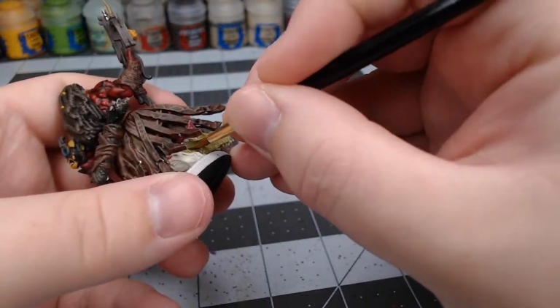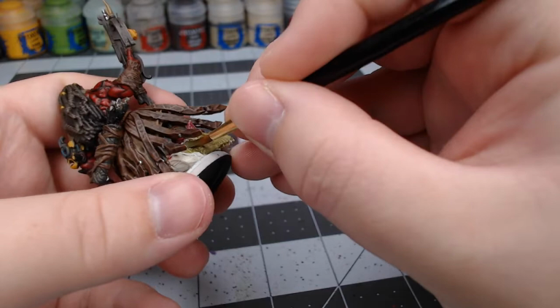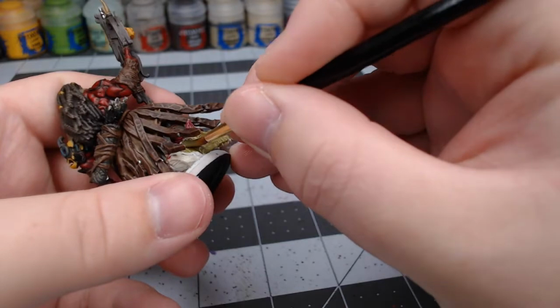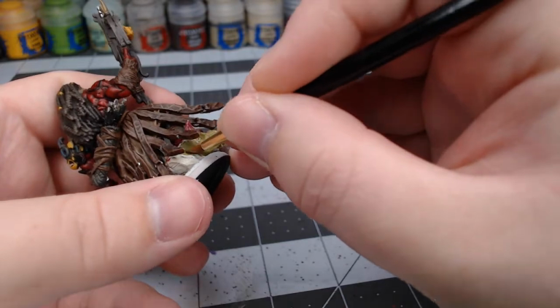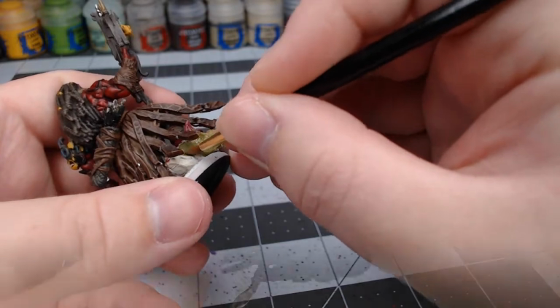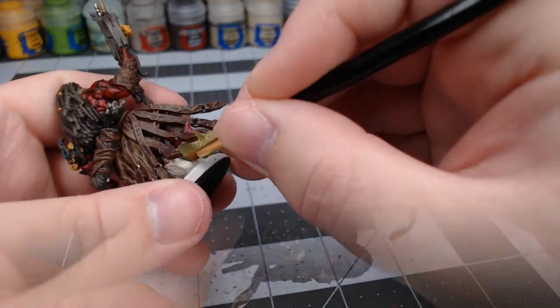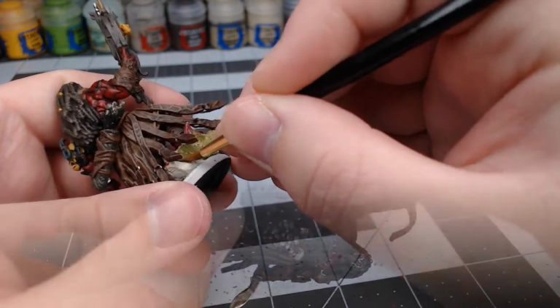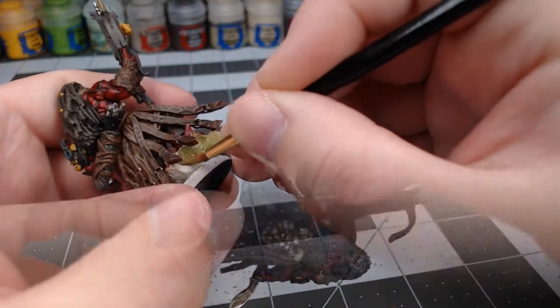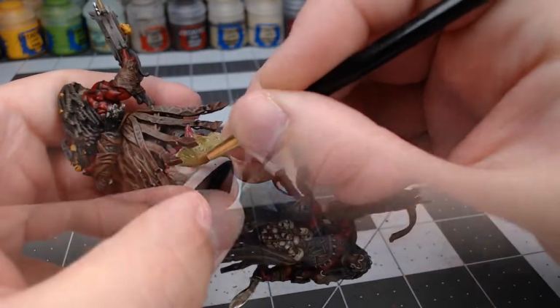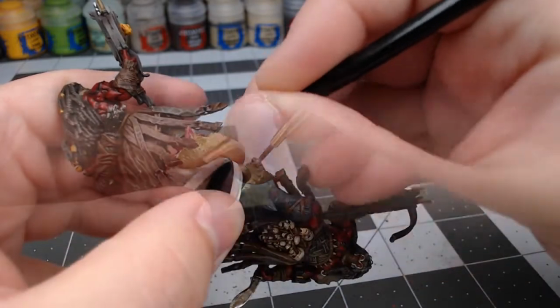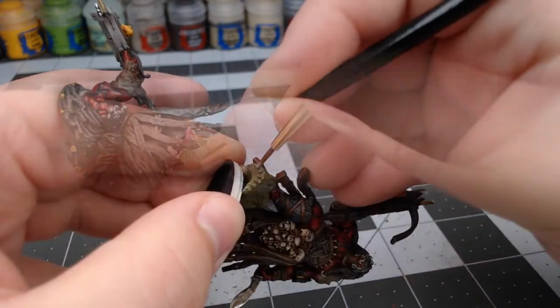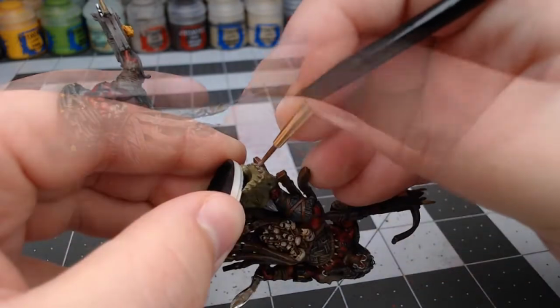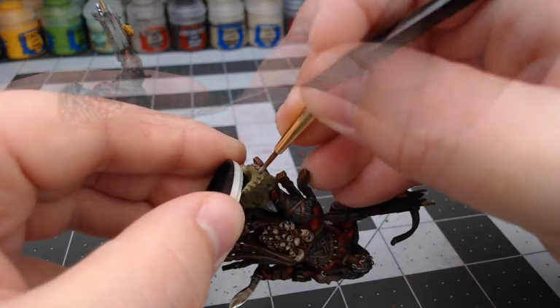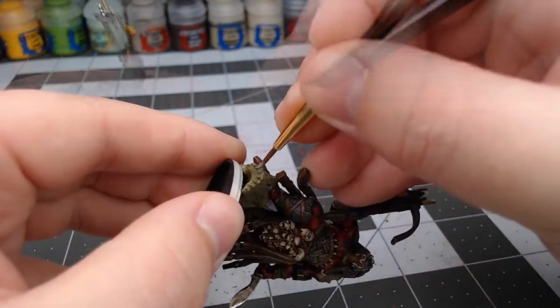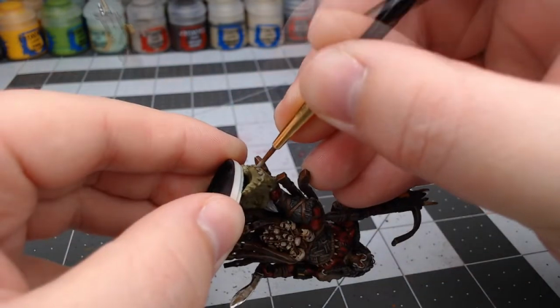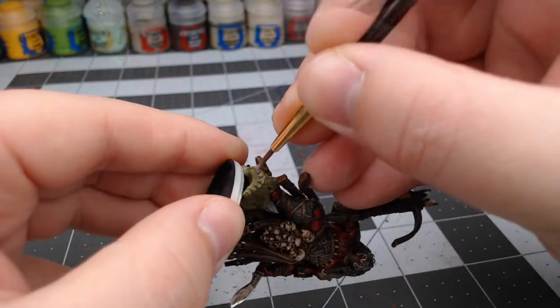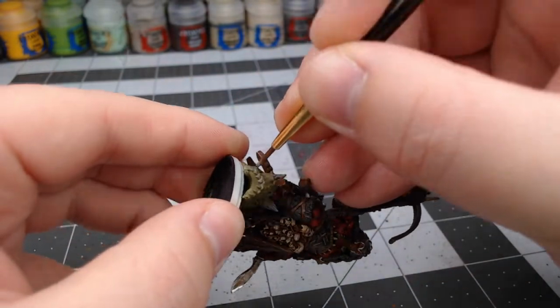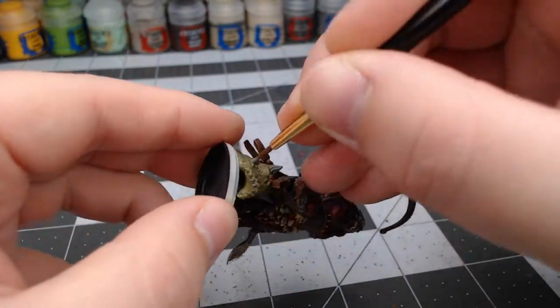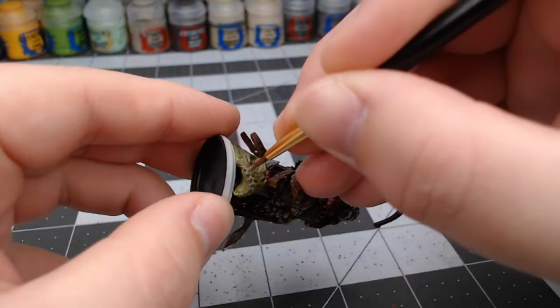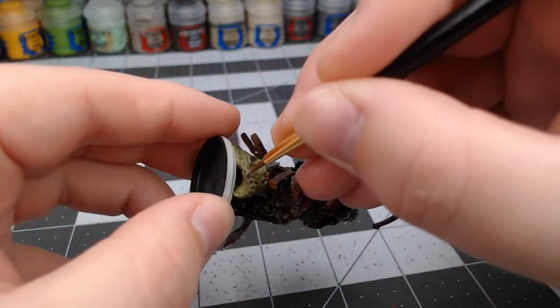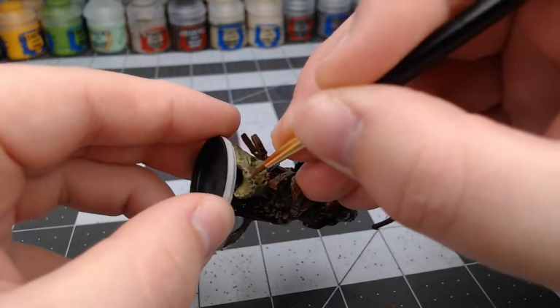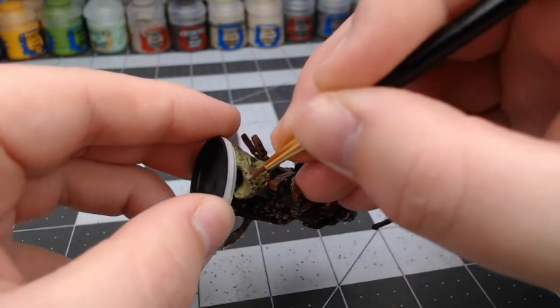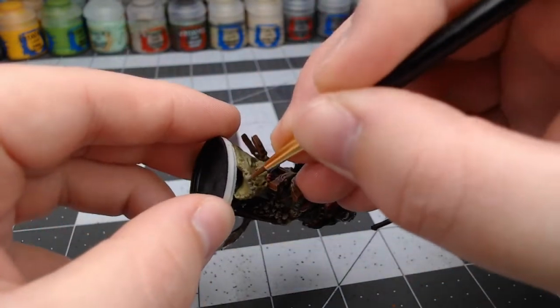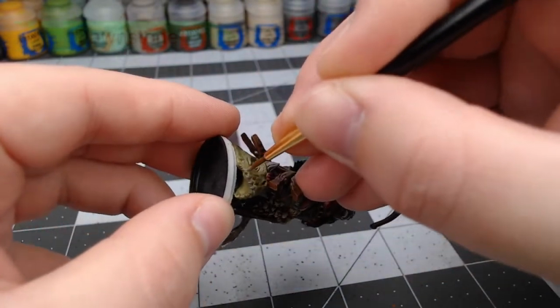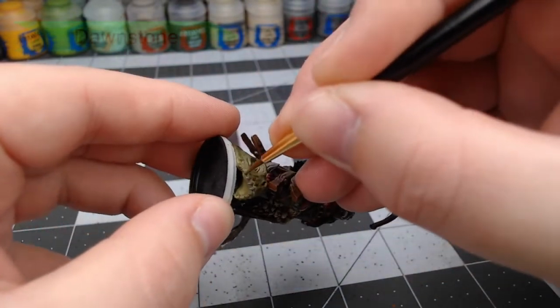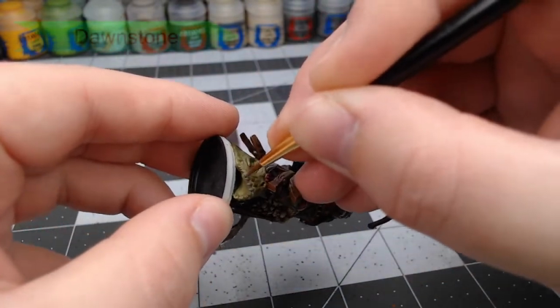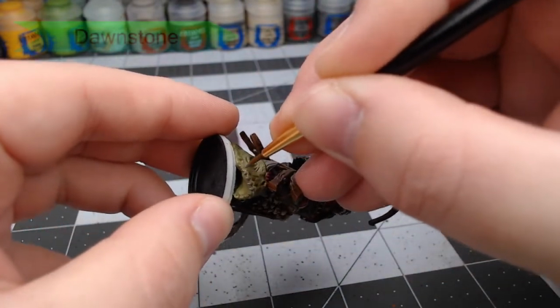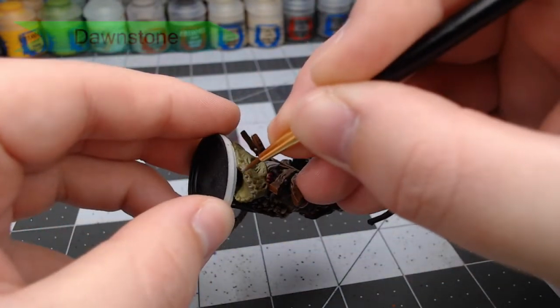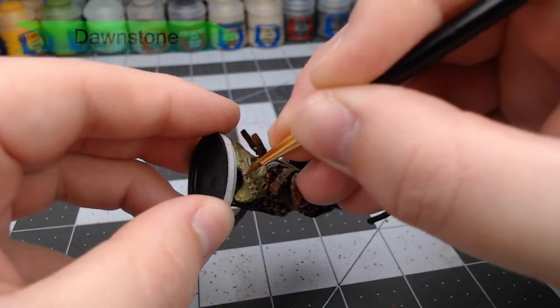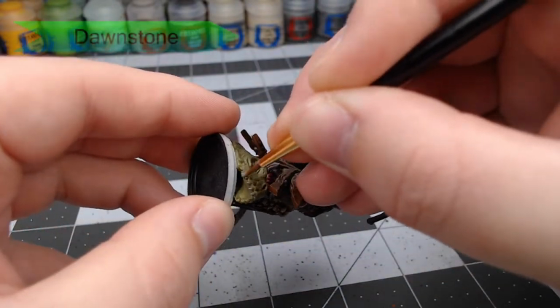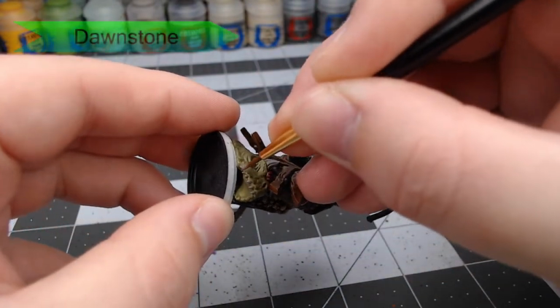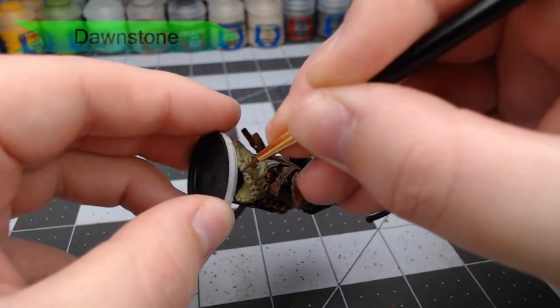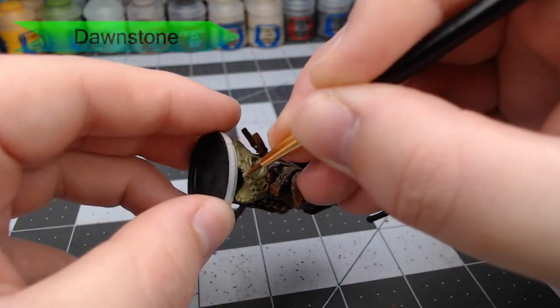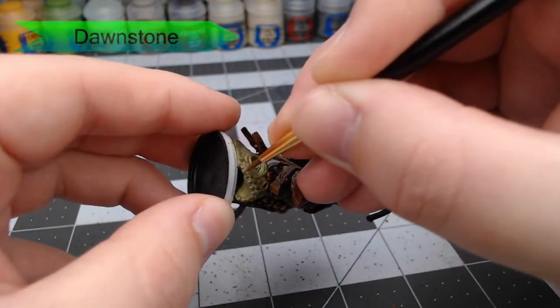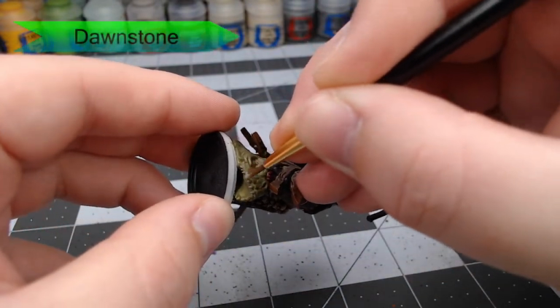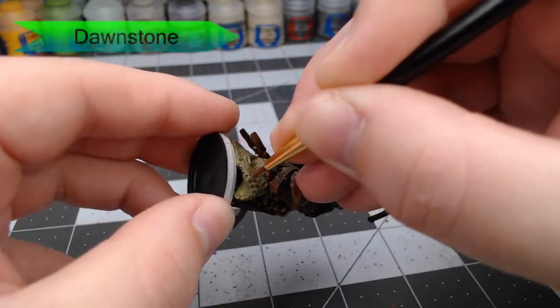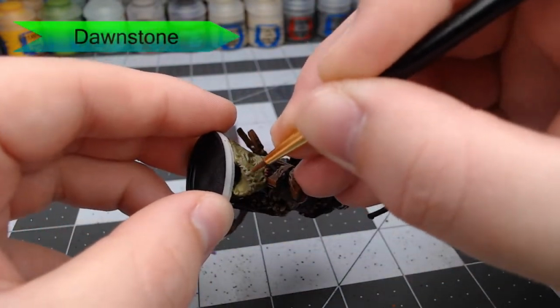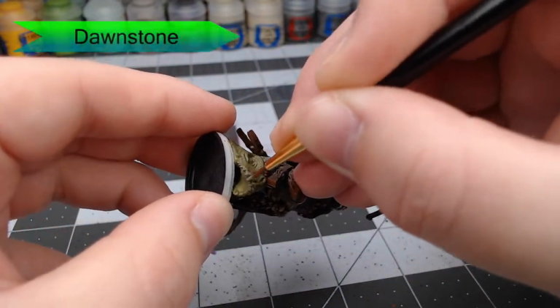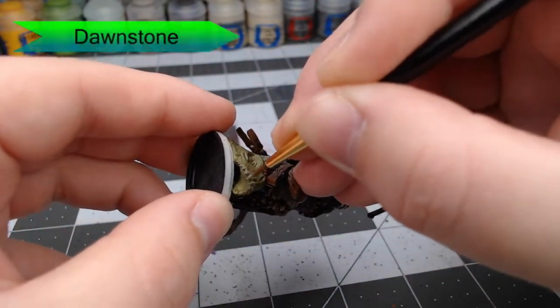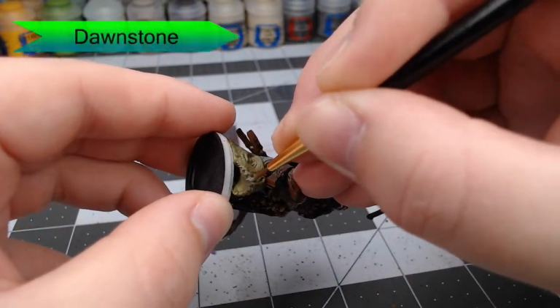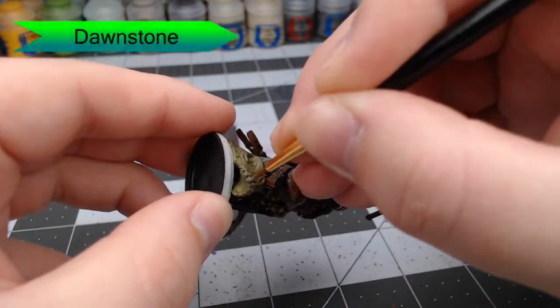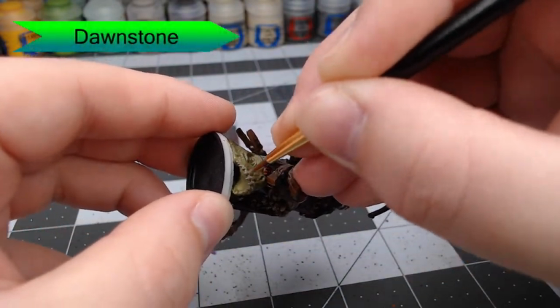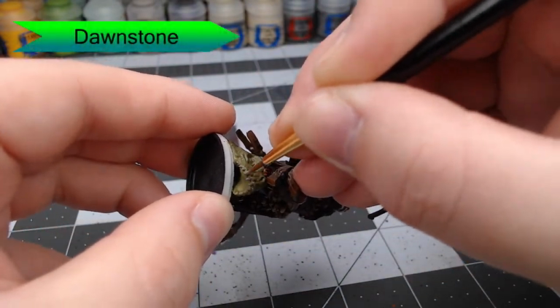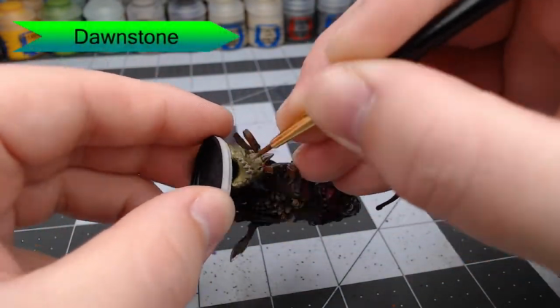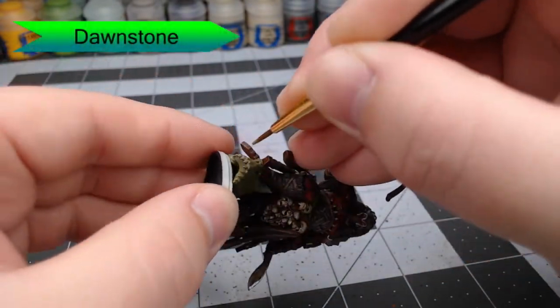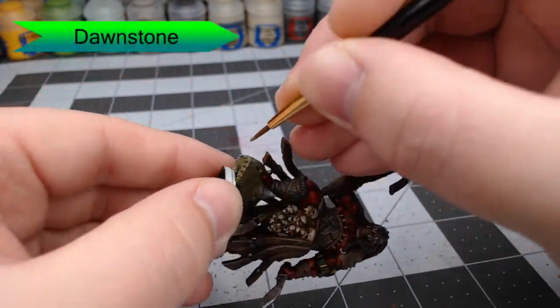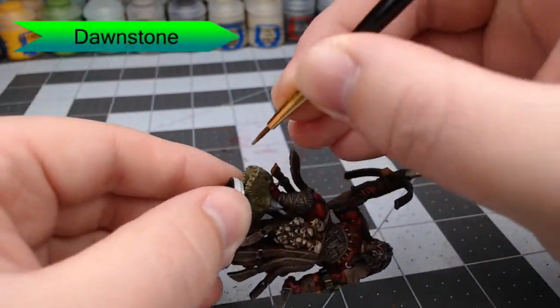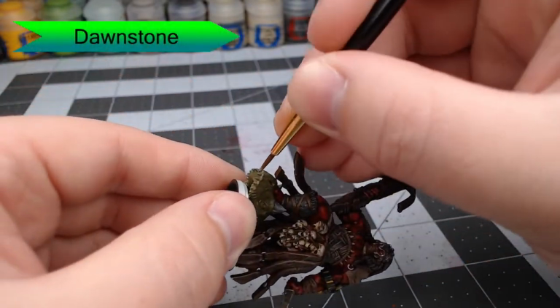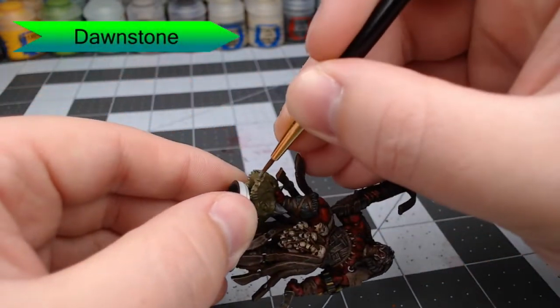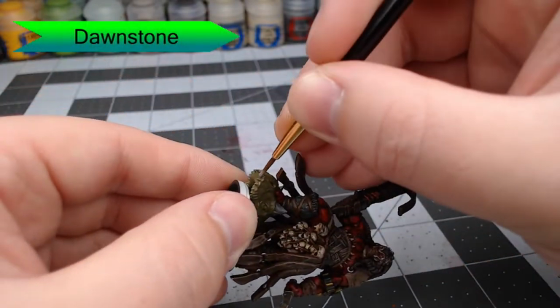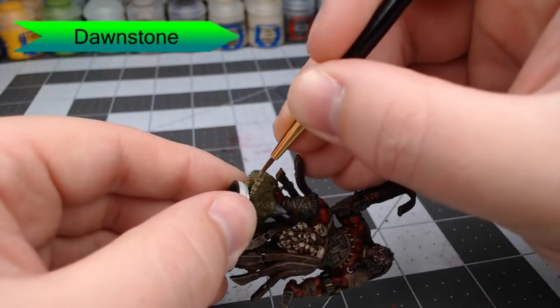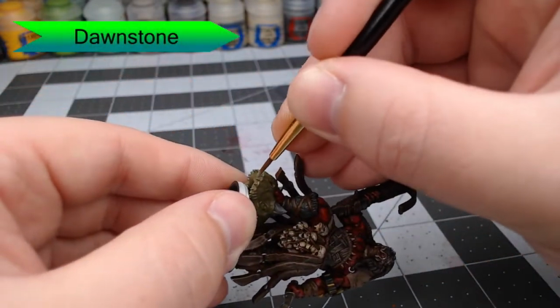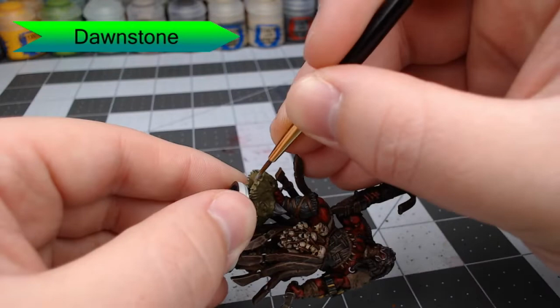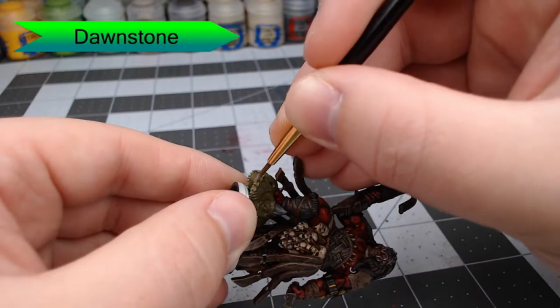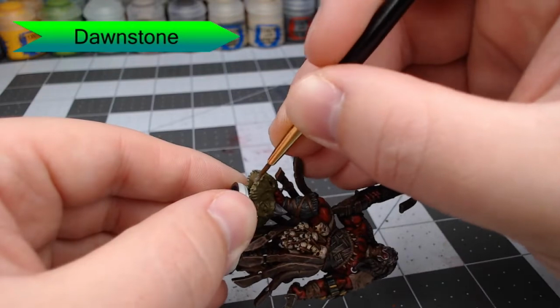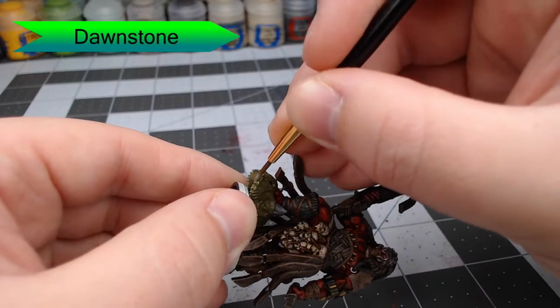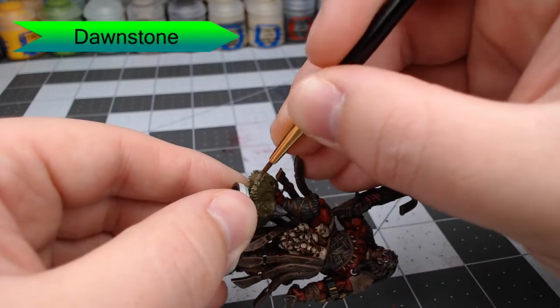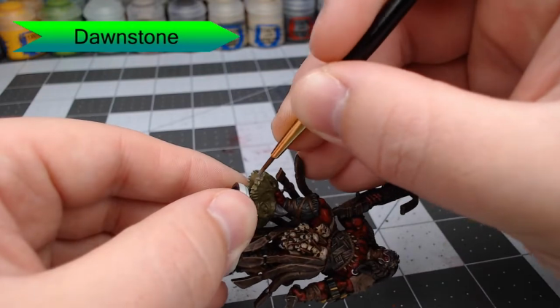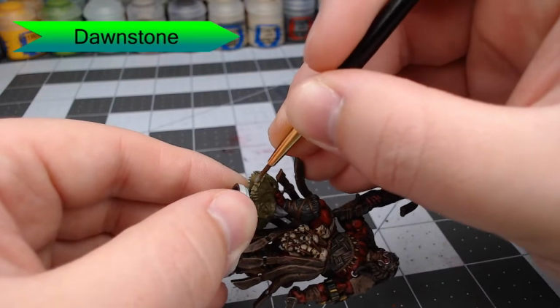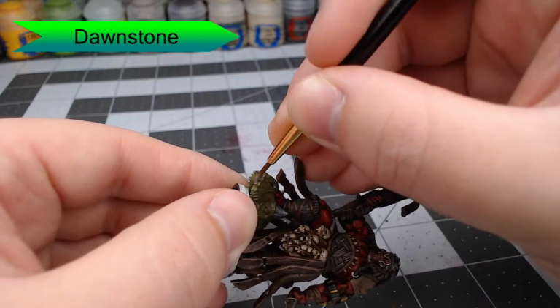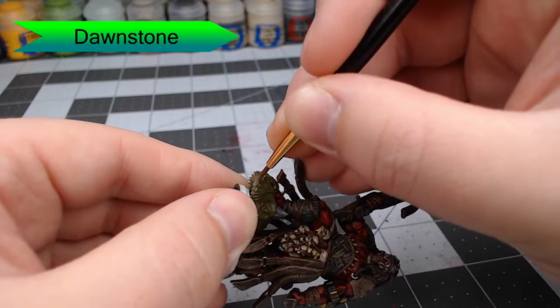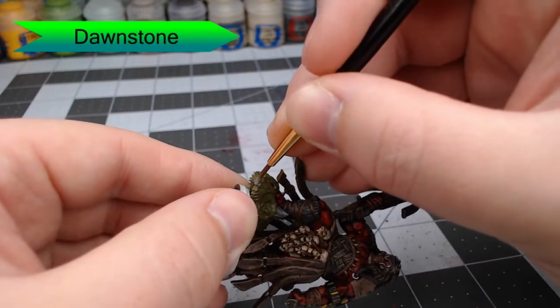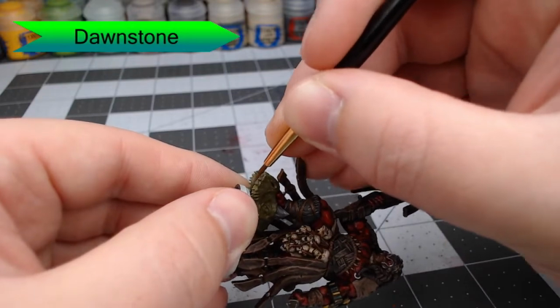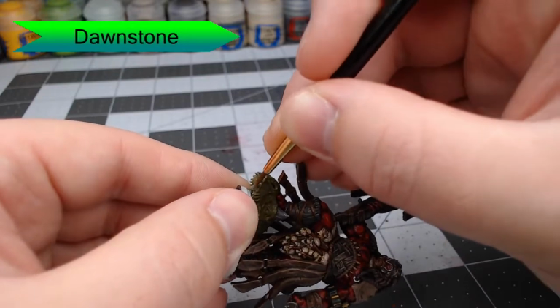We're also going to take Dawnstone and use this to paint all the teeth and the horns on this severed dinosaur head.